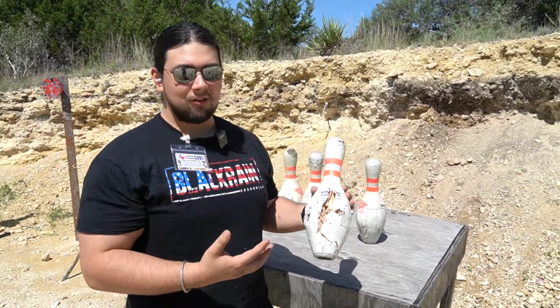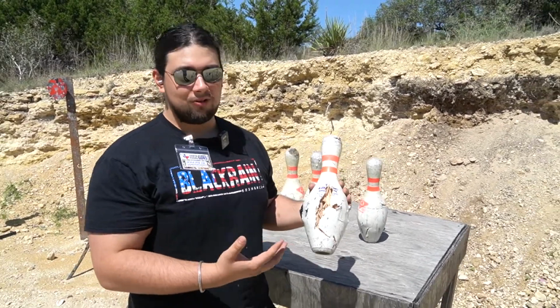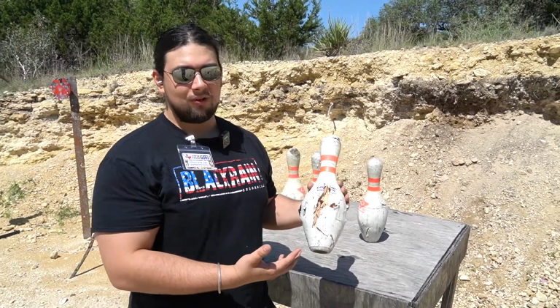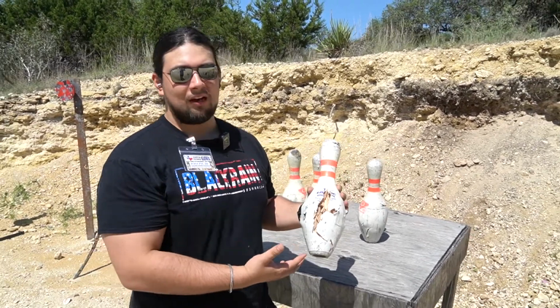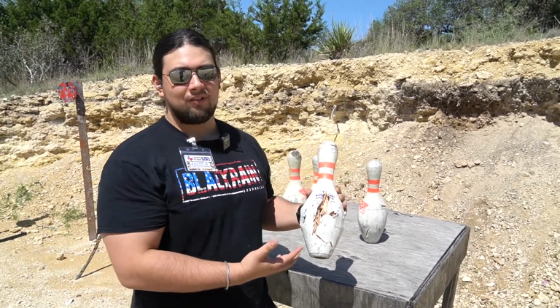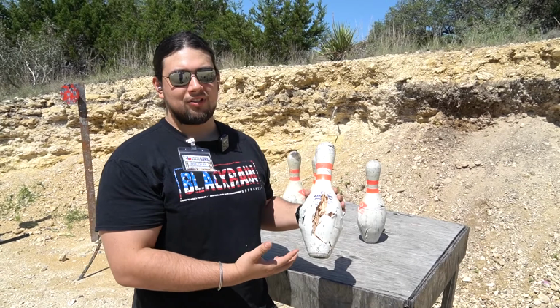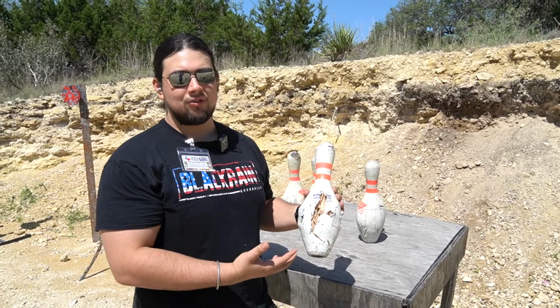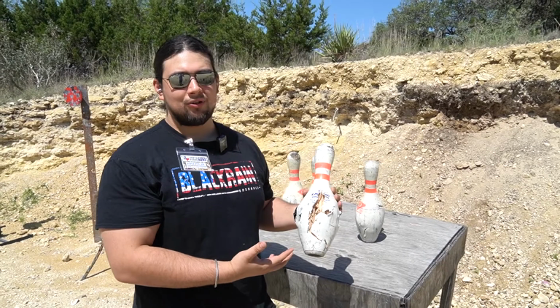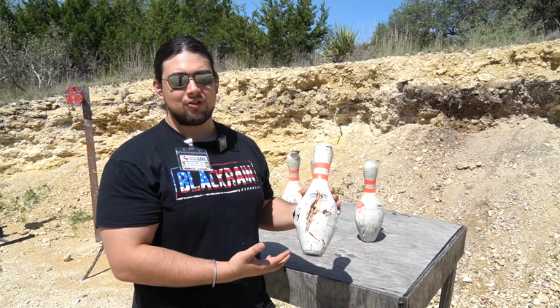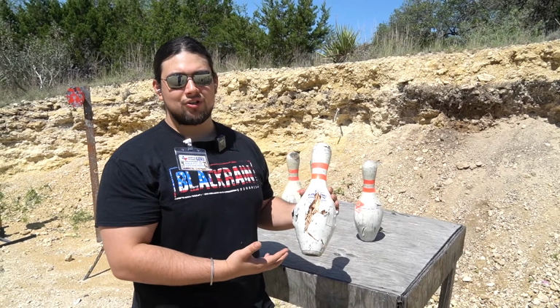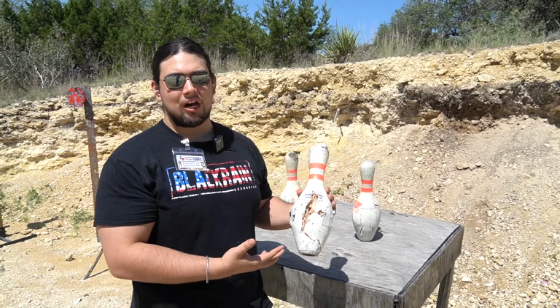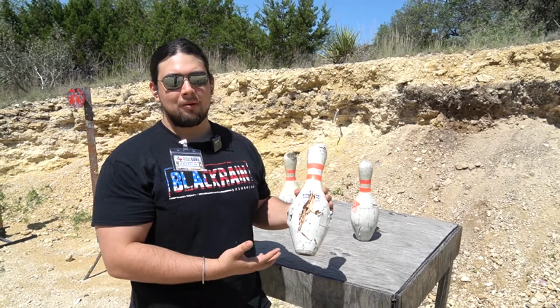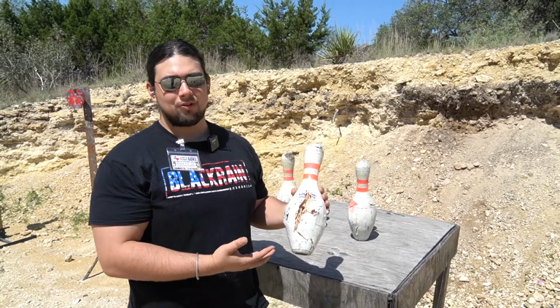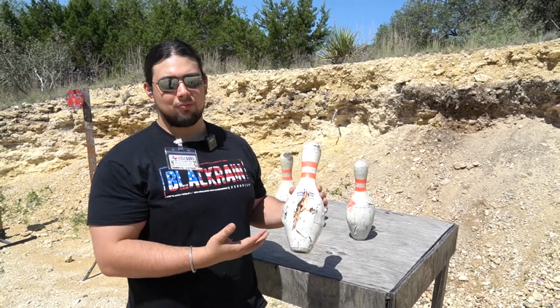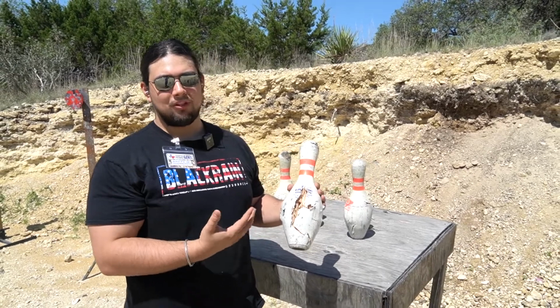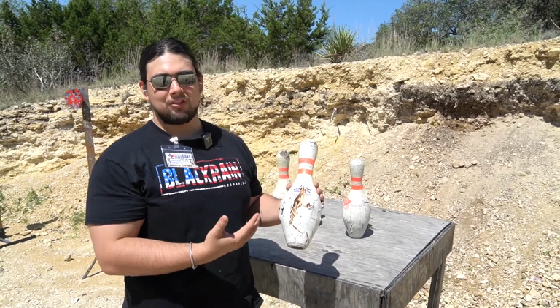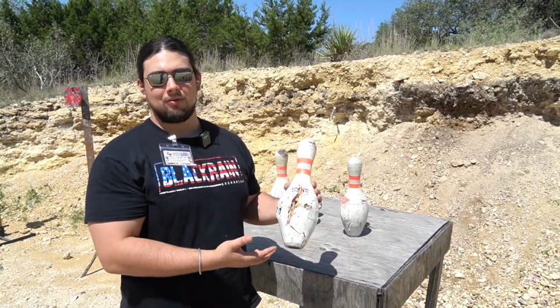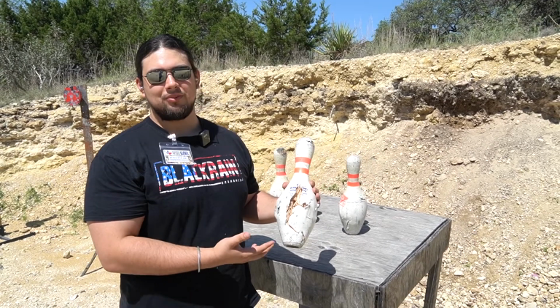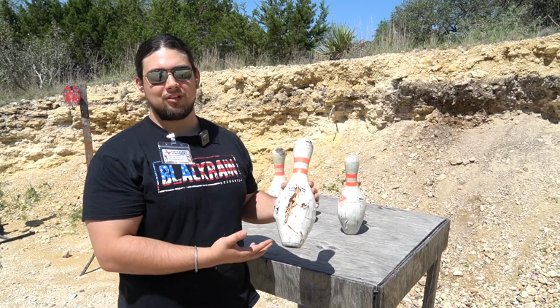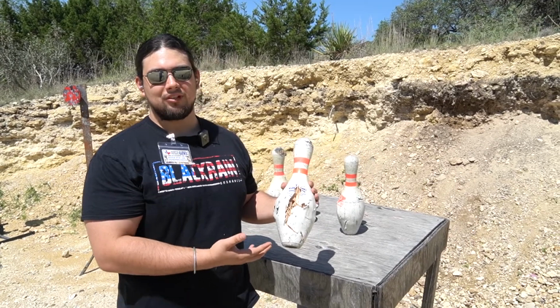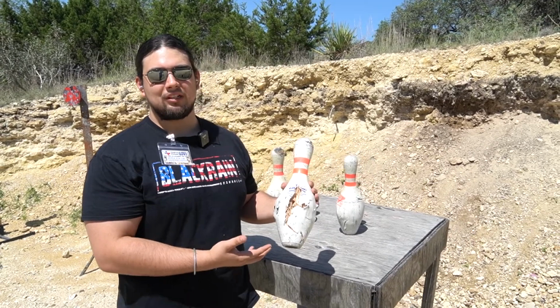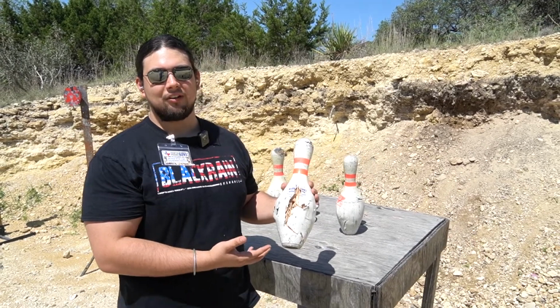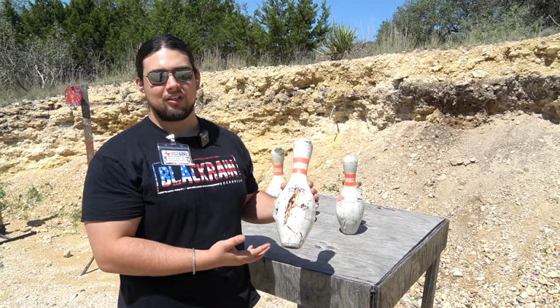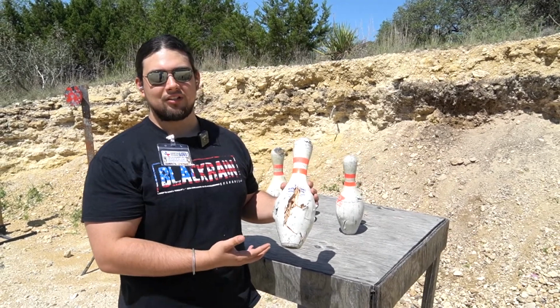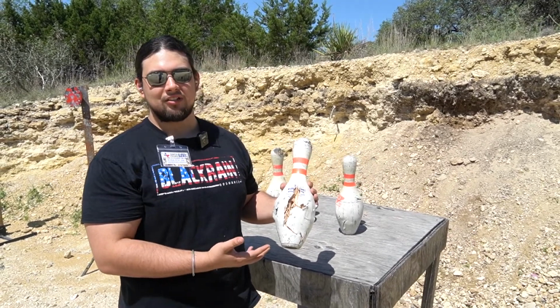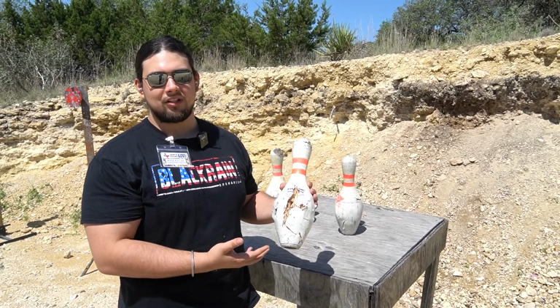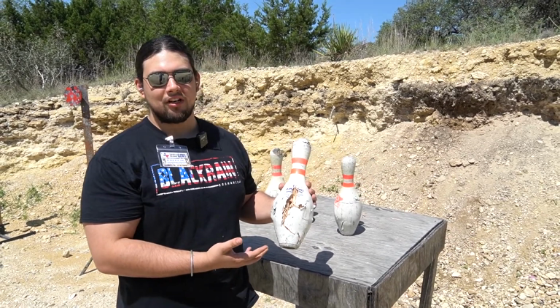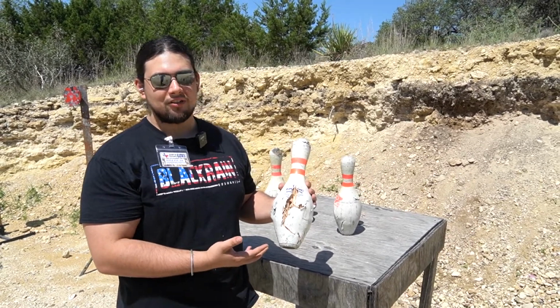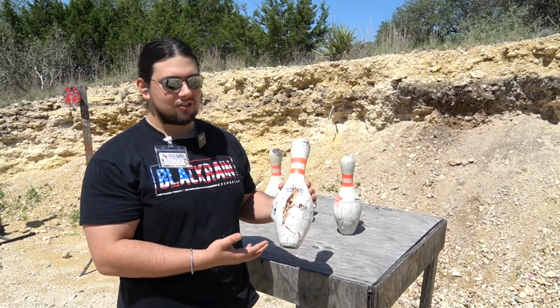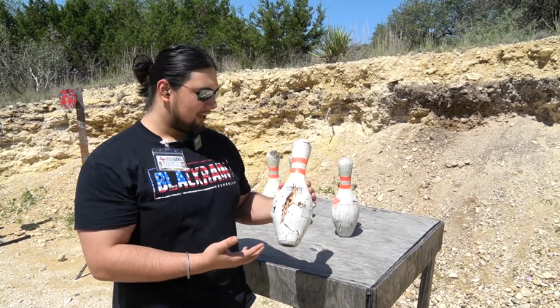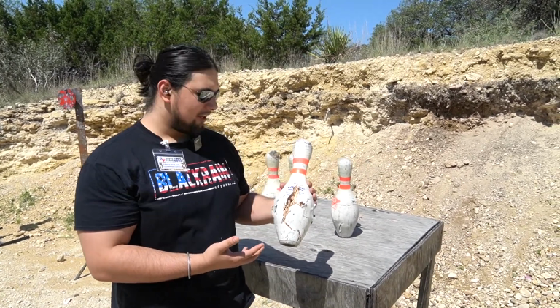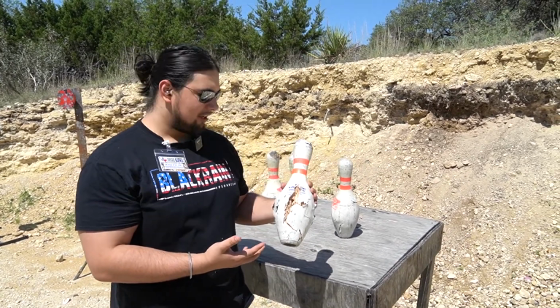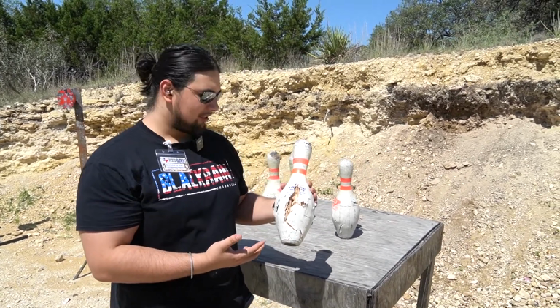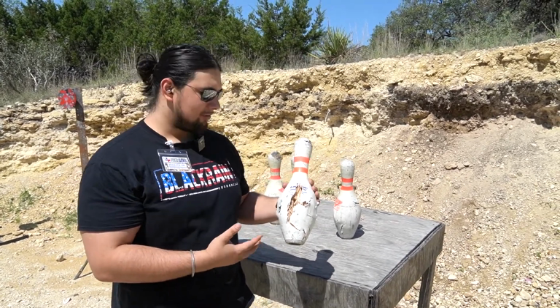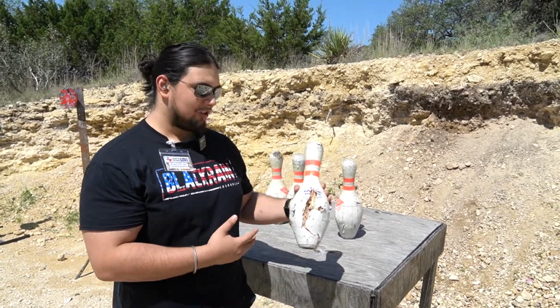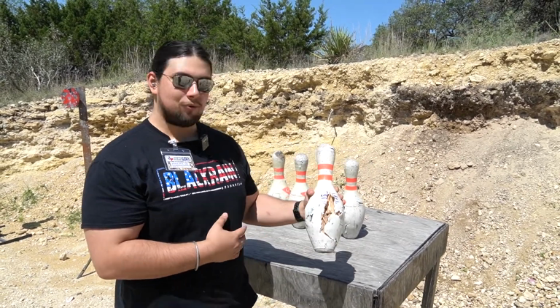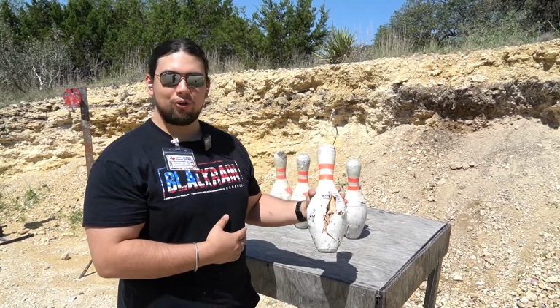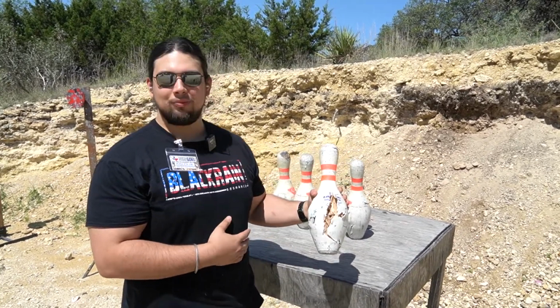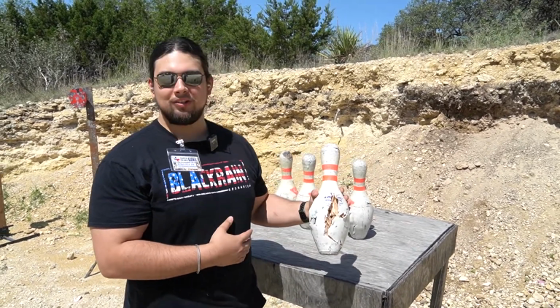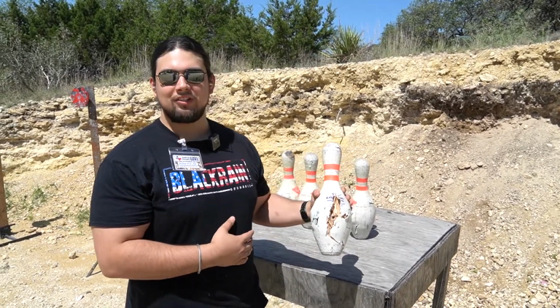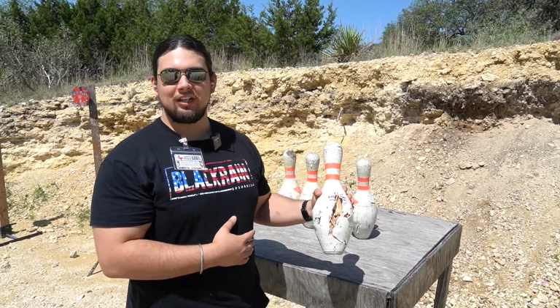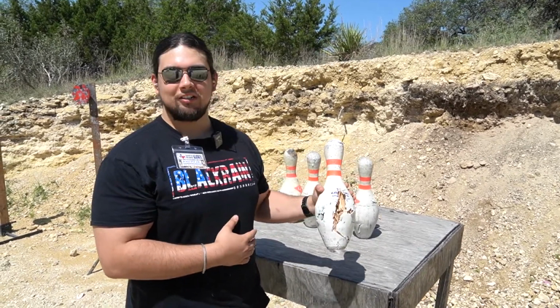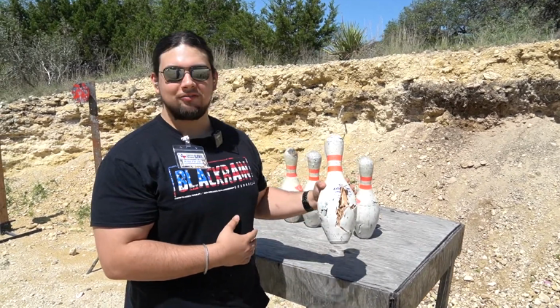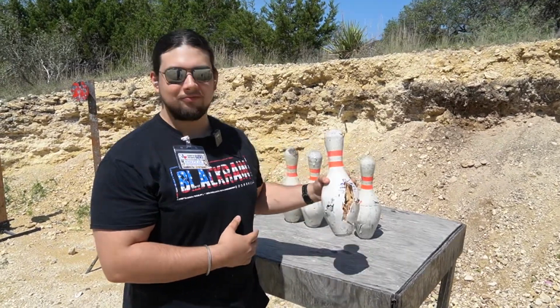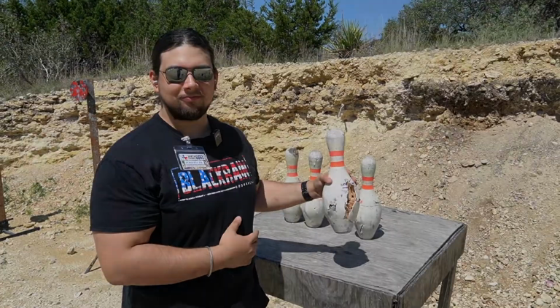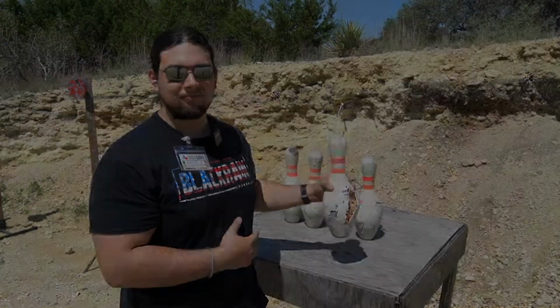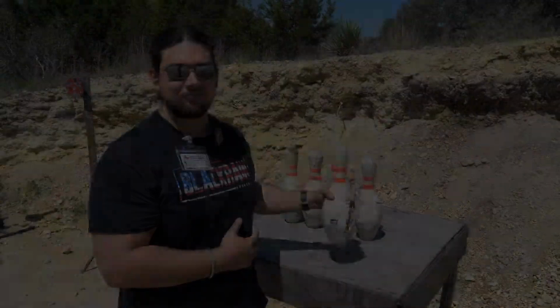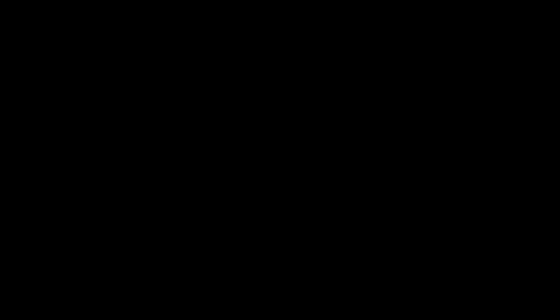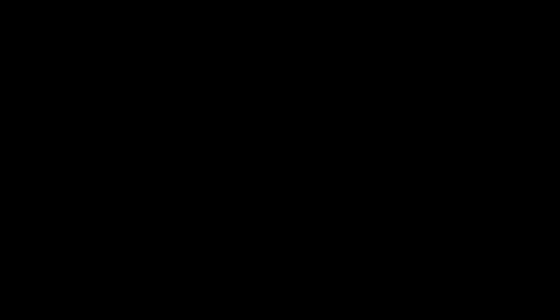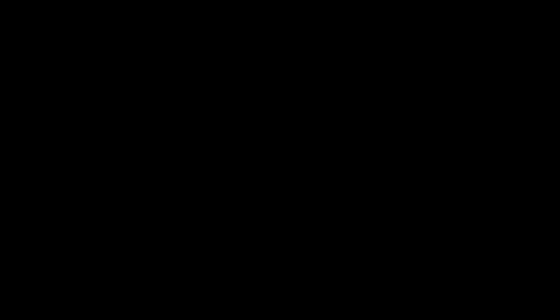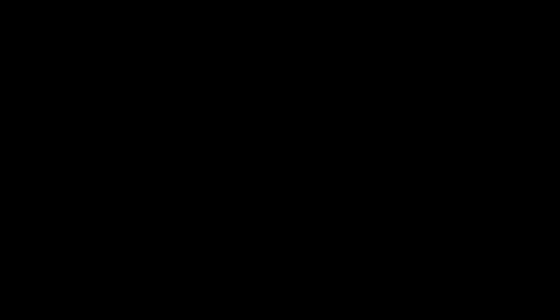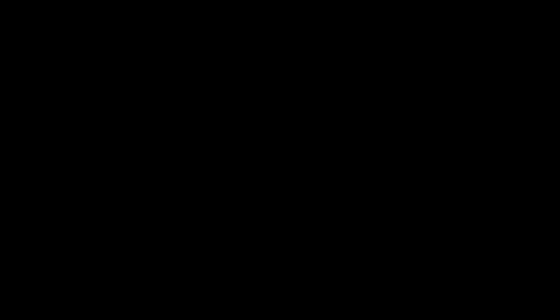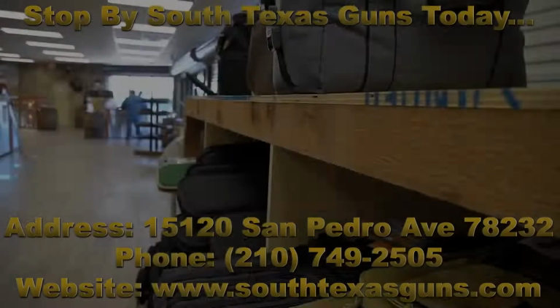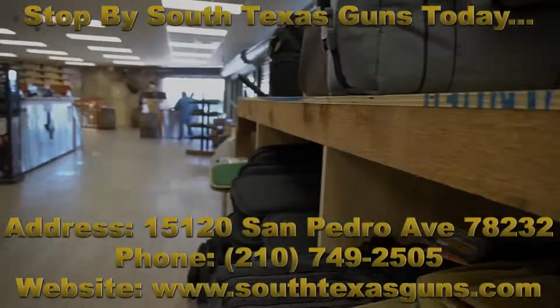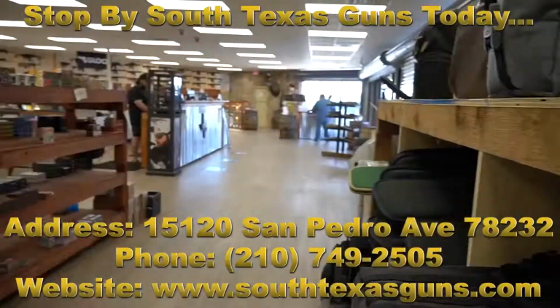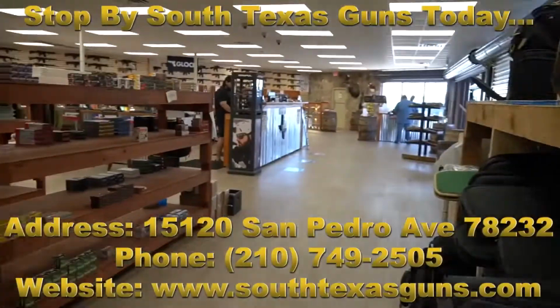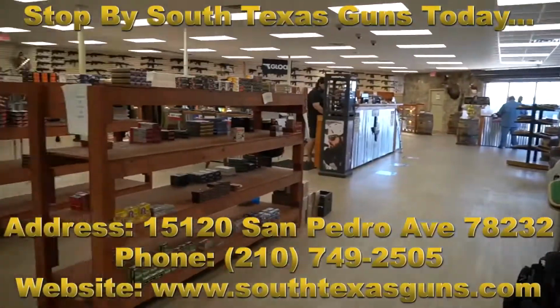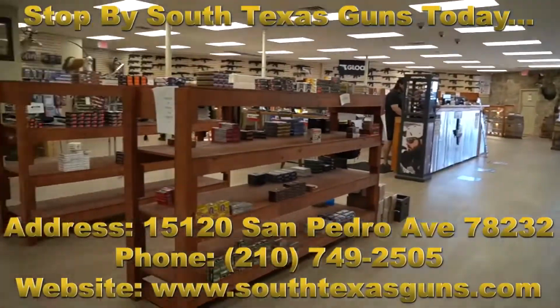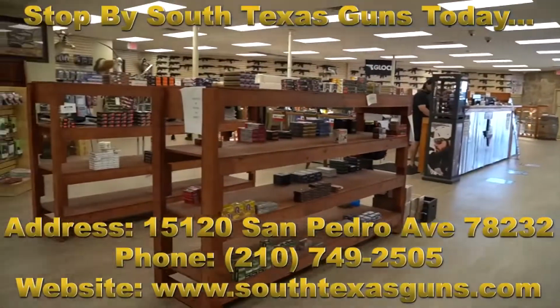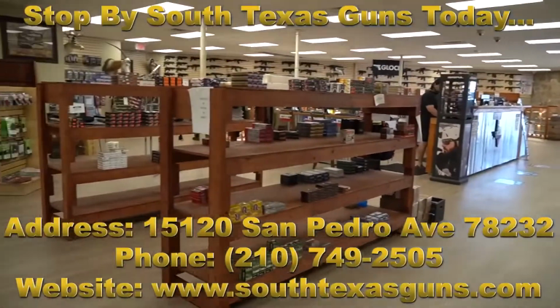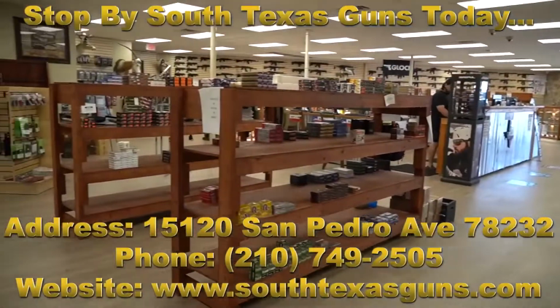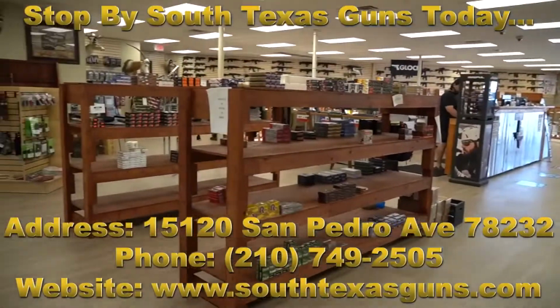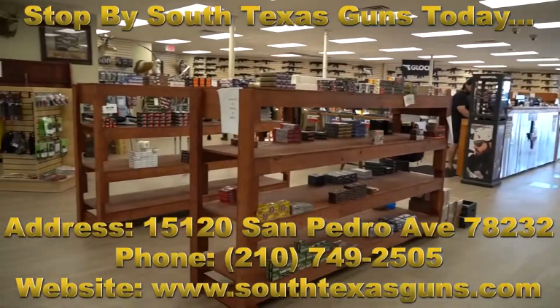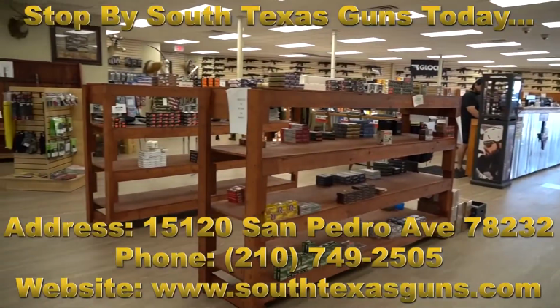We do have these still in the shop, so please come see us at South Texas Guns and come get your bowling pins today. I'll see you in the next one. Bye.